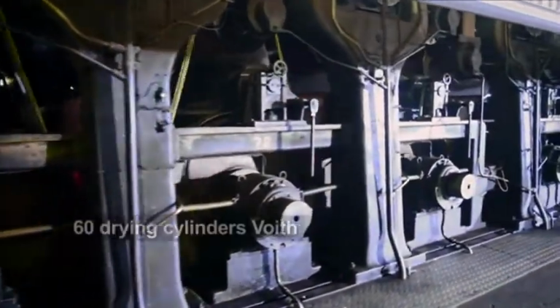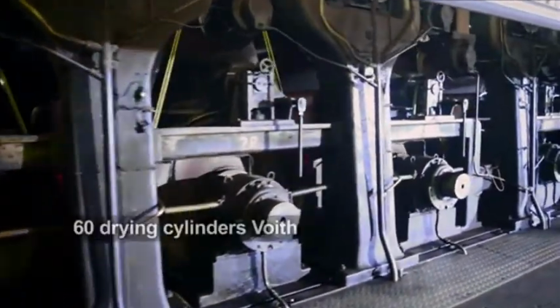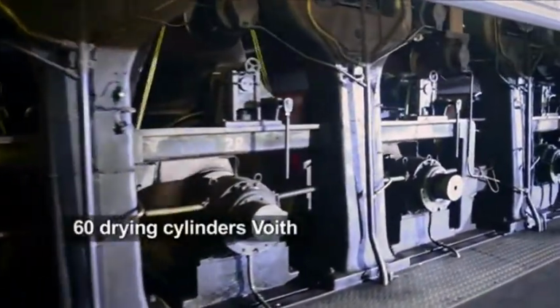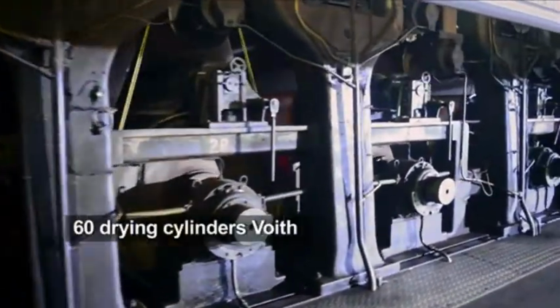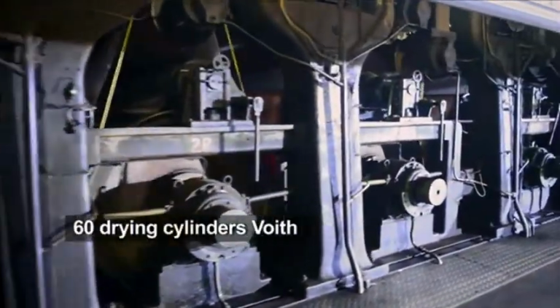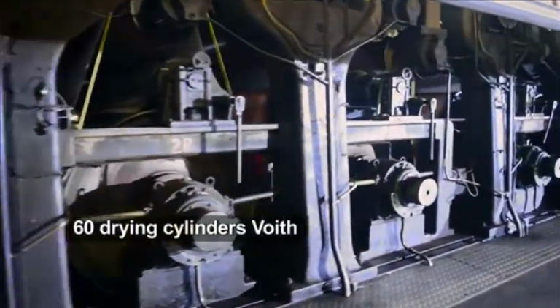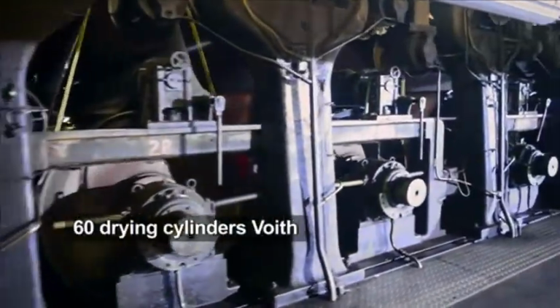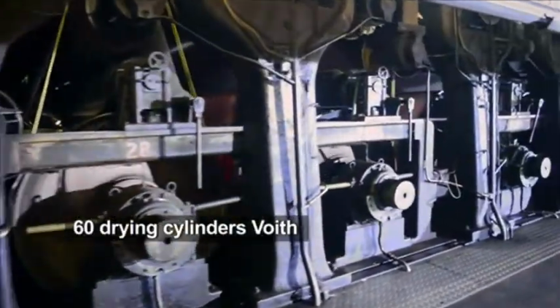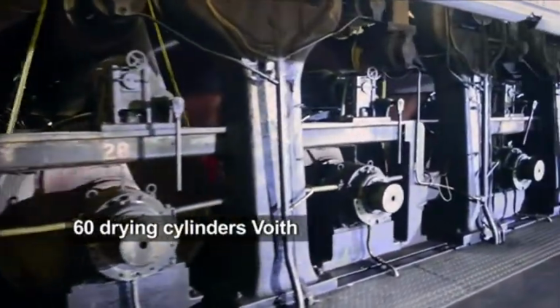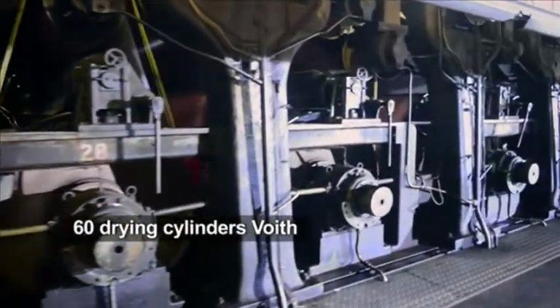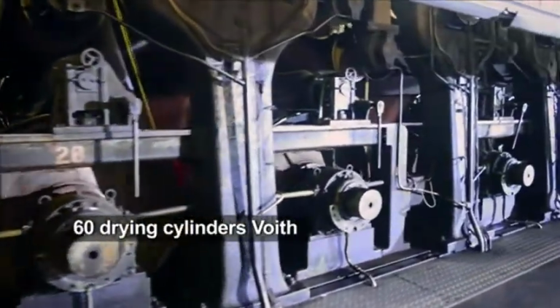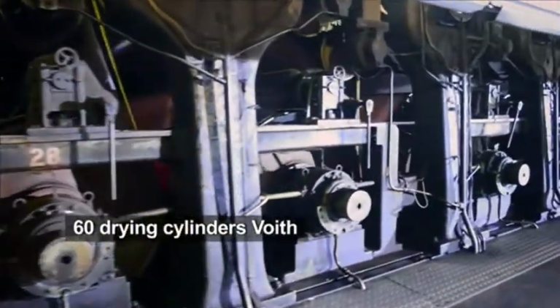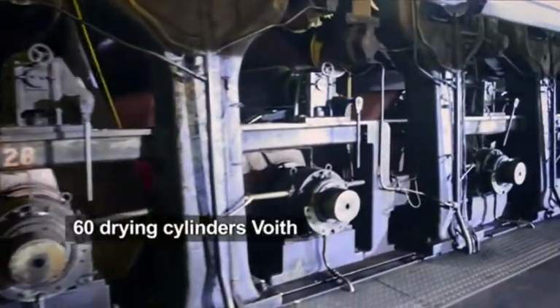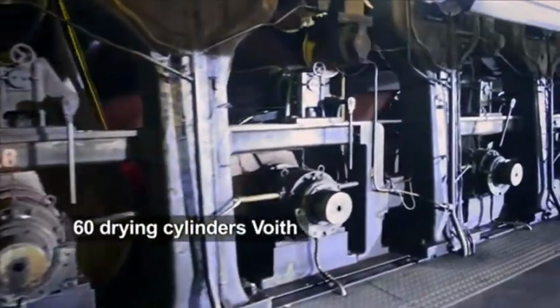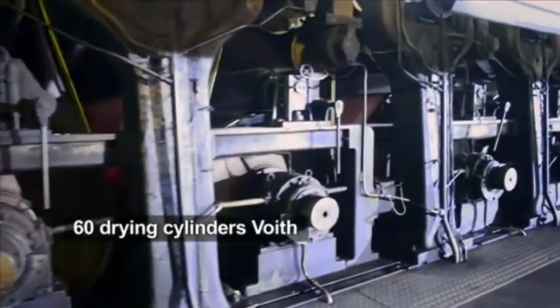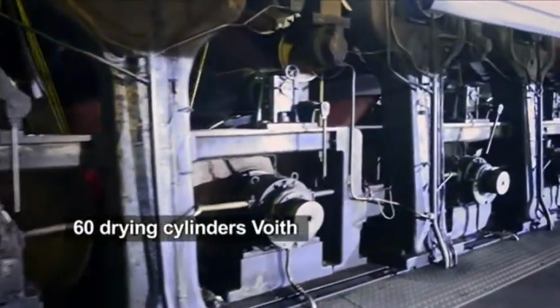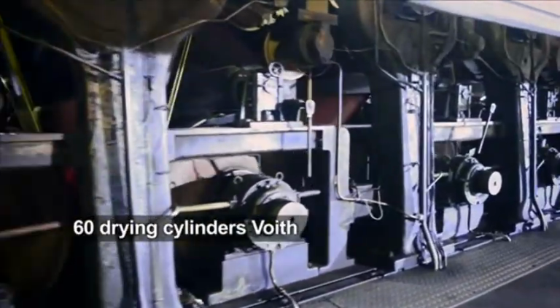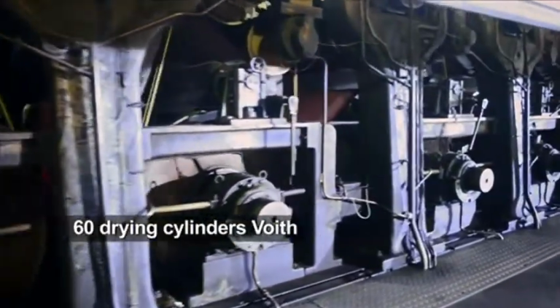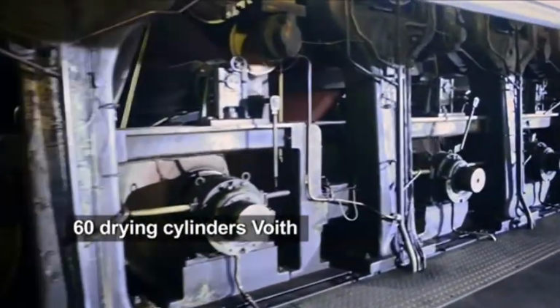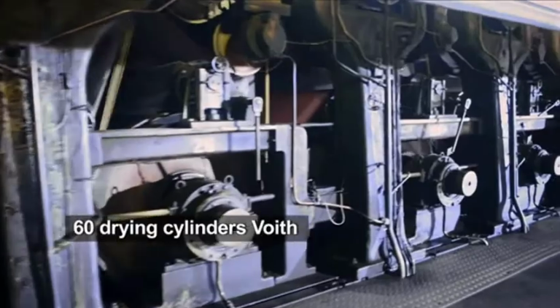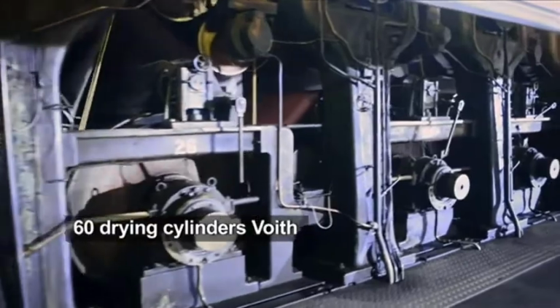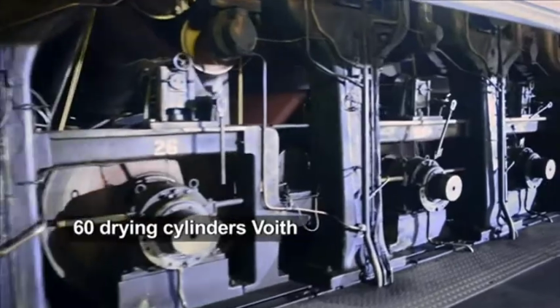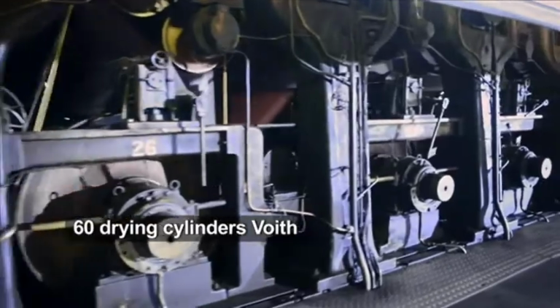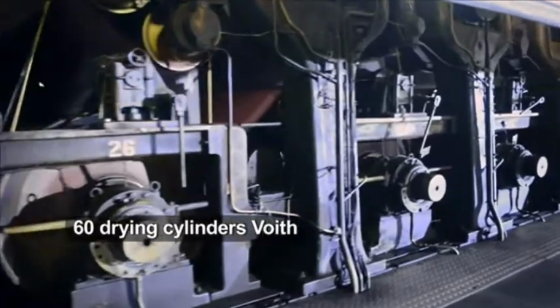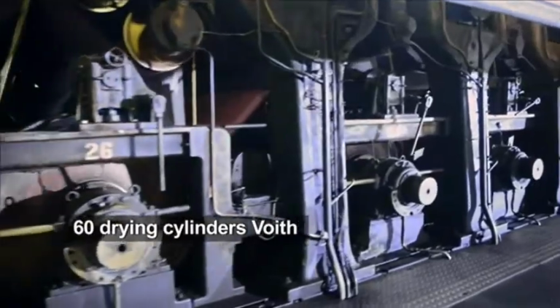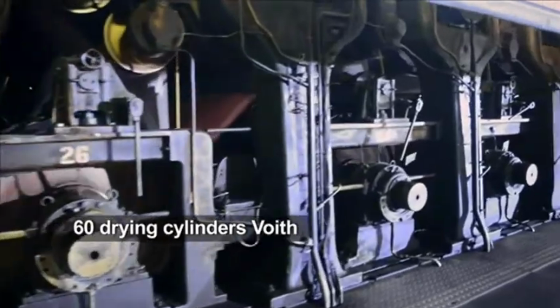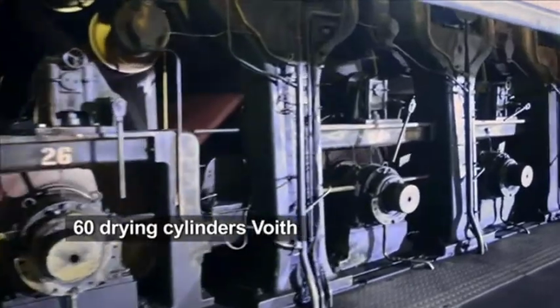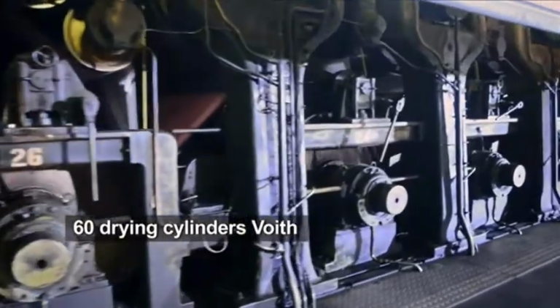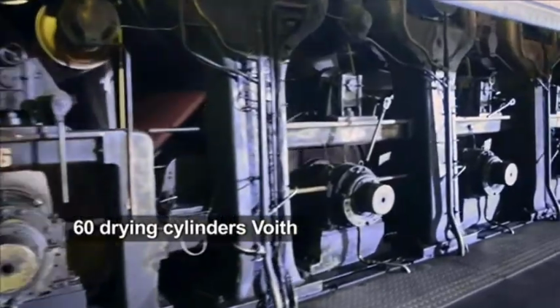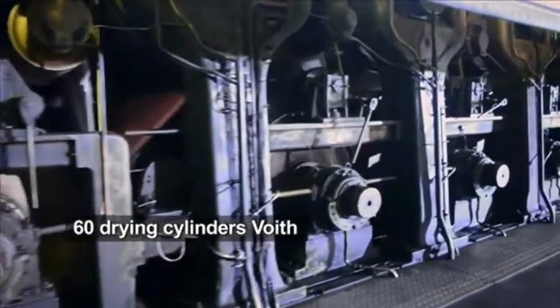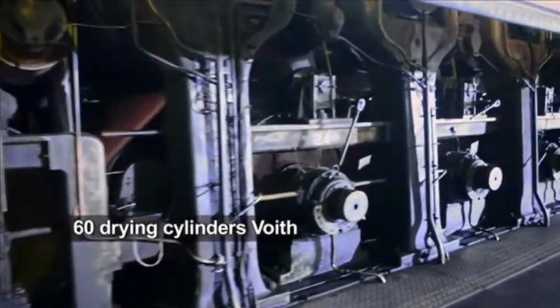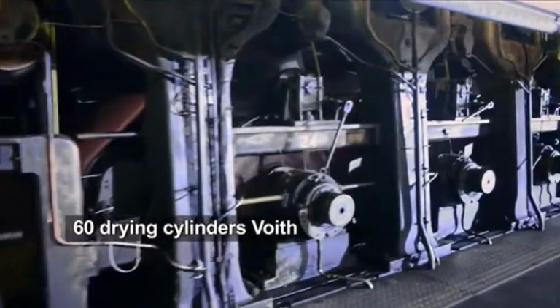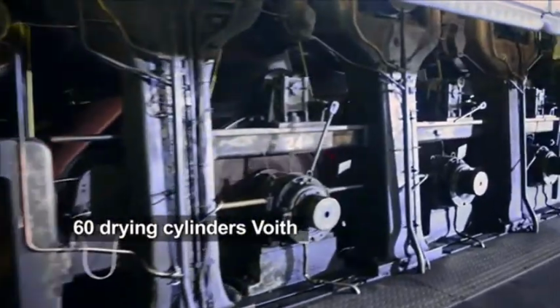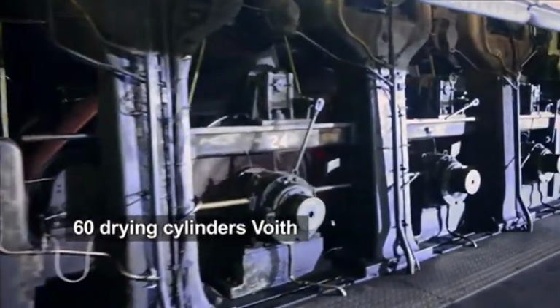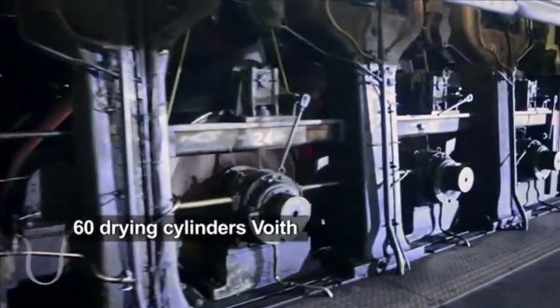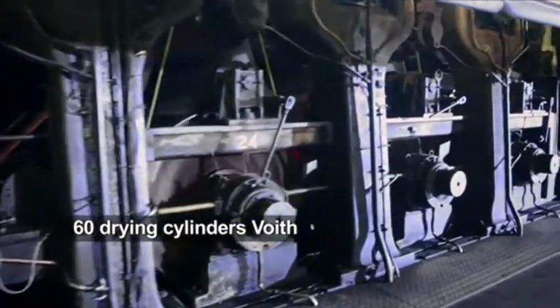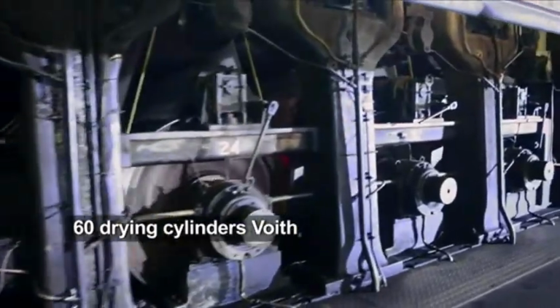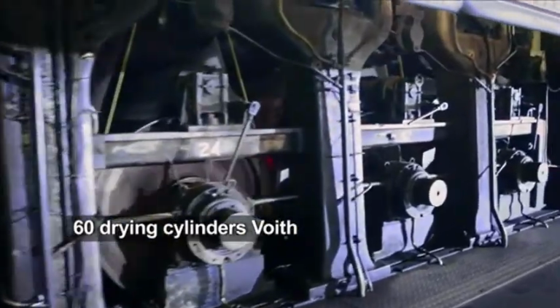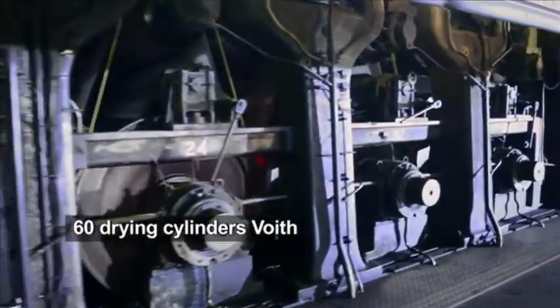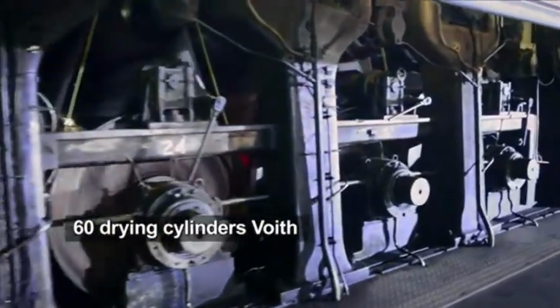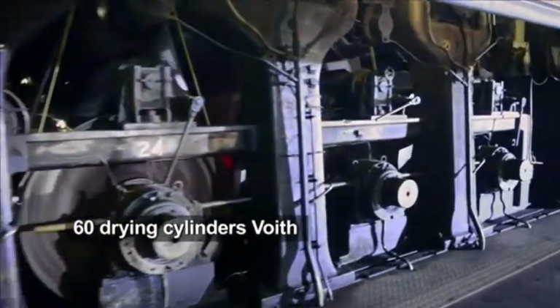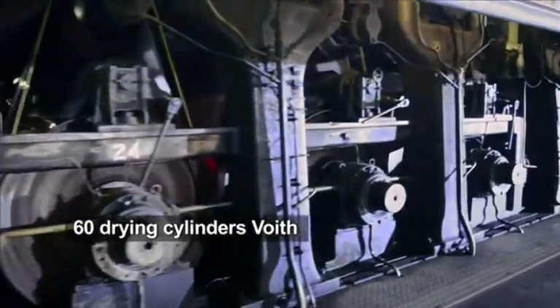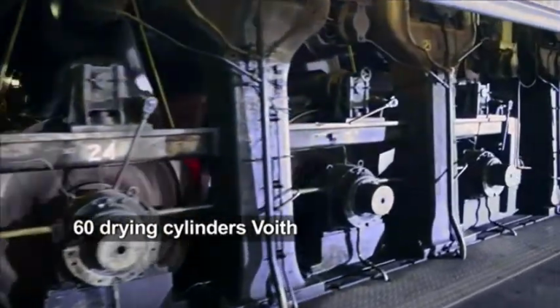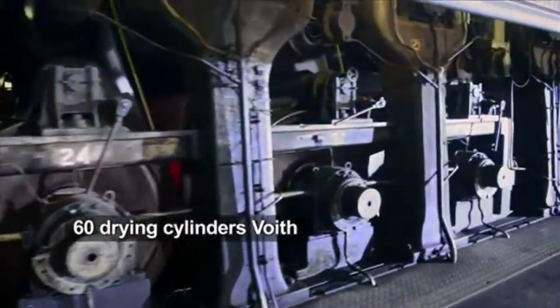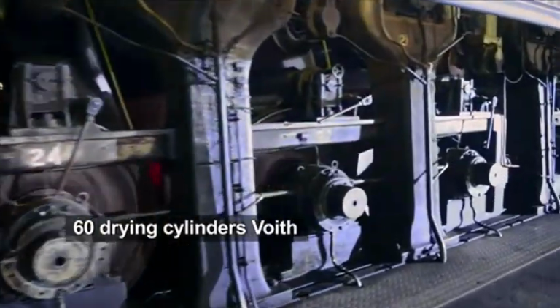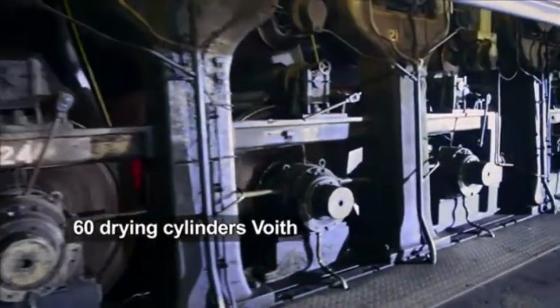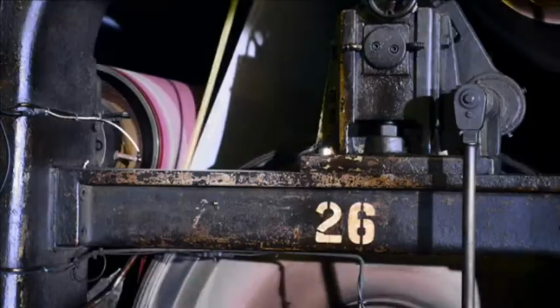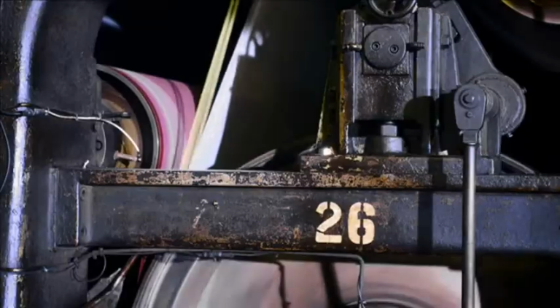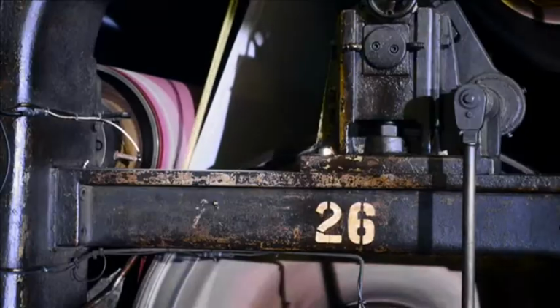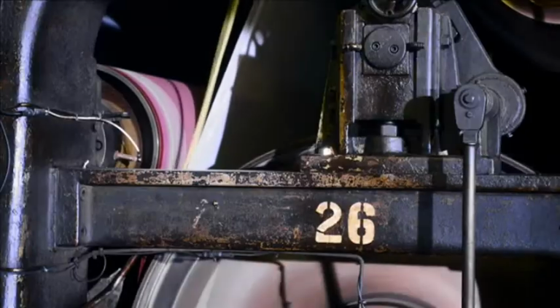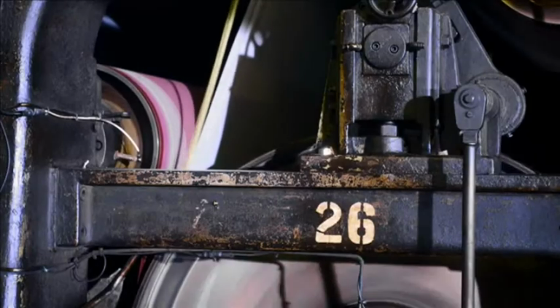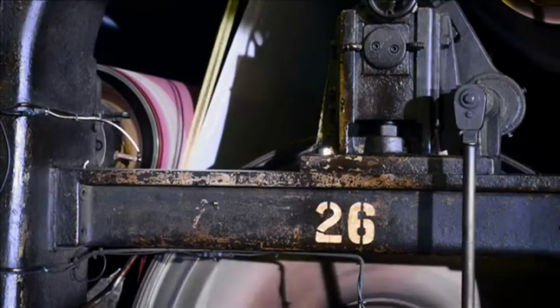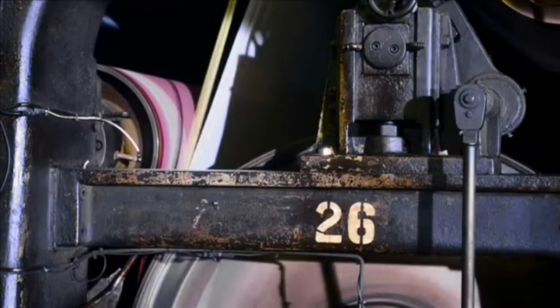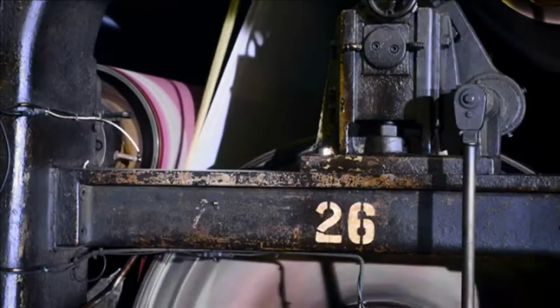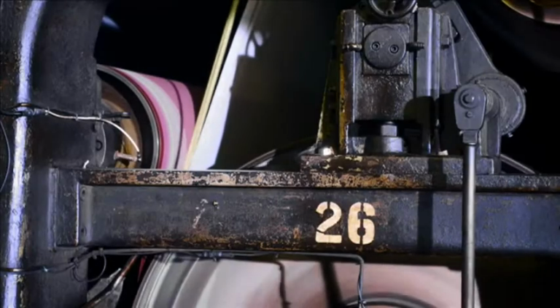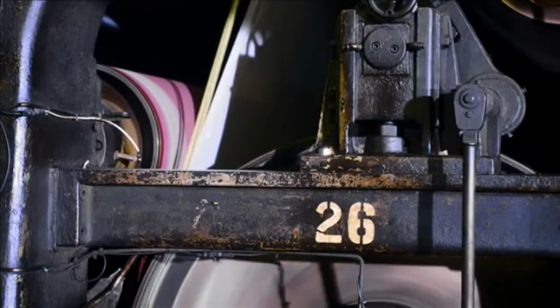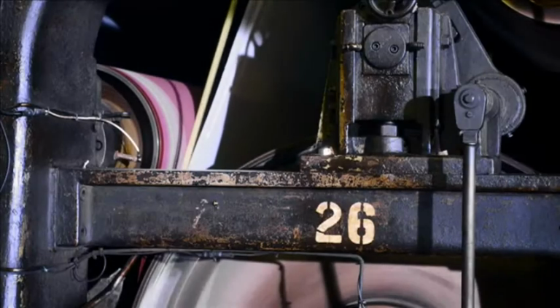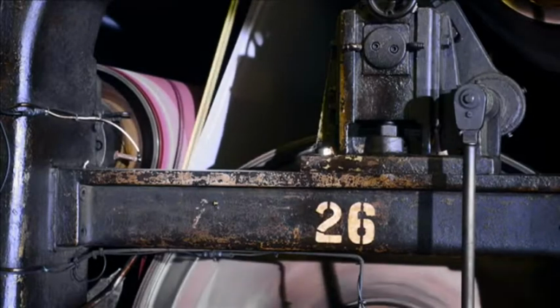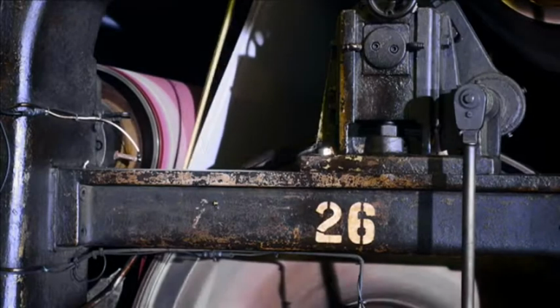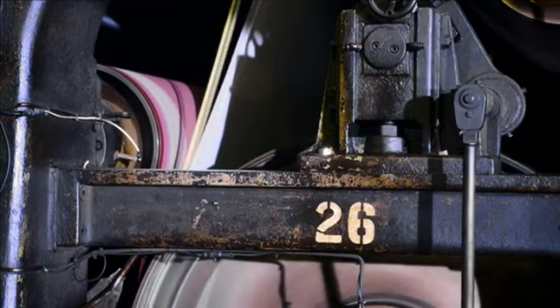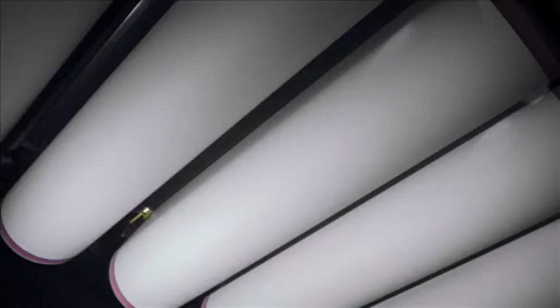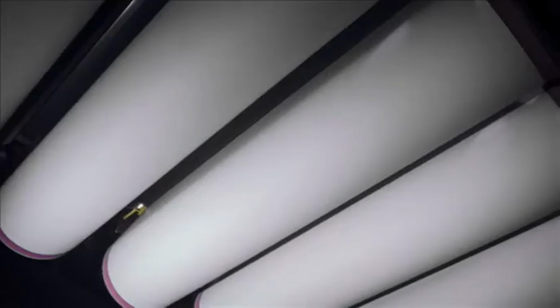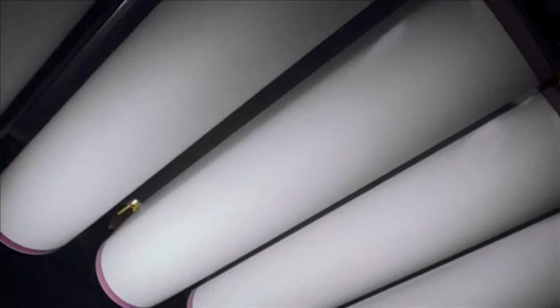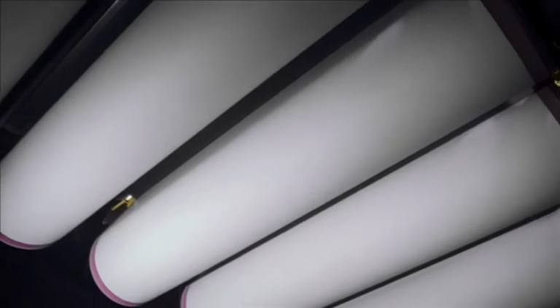60 drying cylinders, each of which operates at a pressure of up to 2.5 bar, give the paper an optimal dryness.